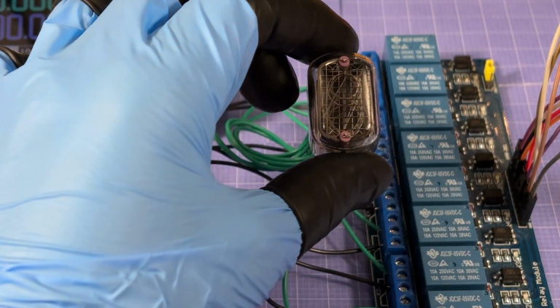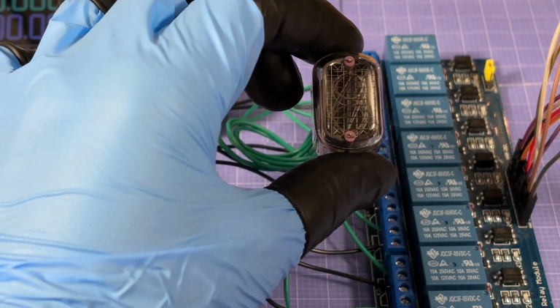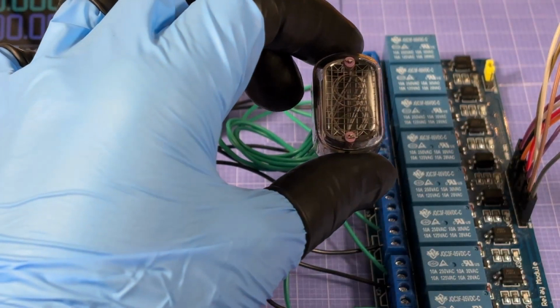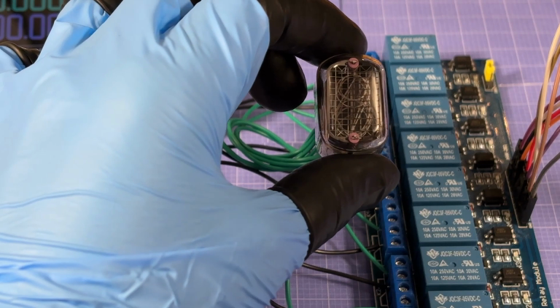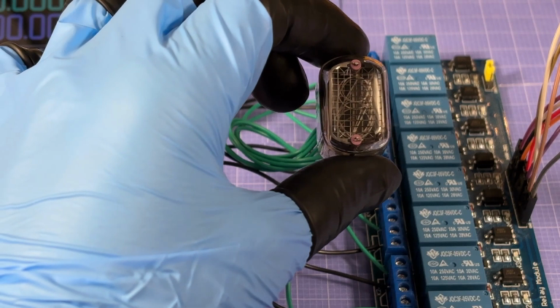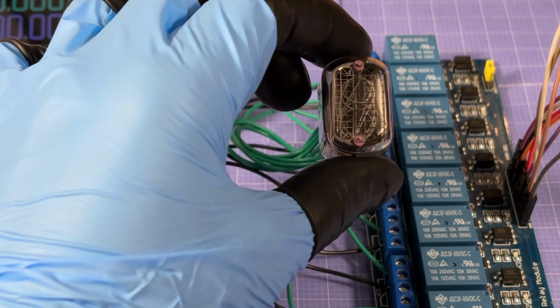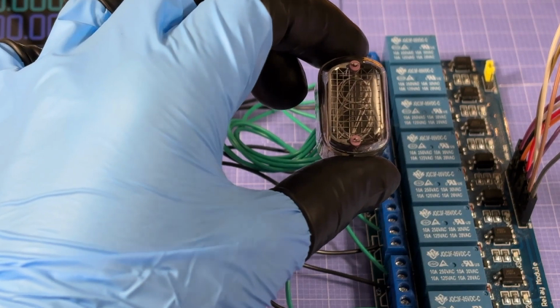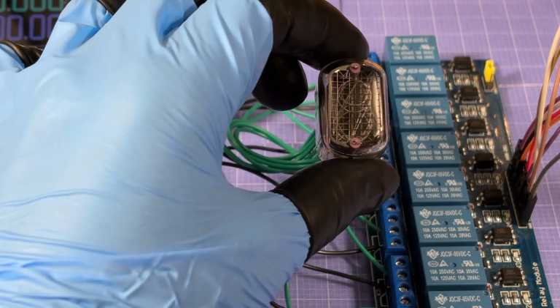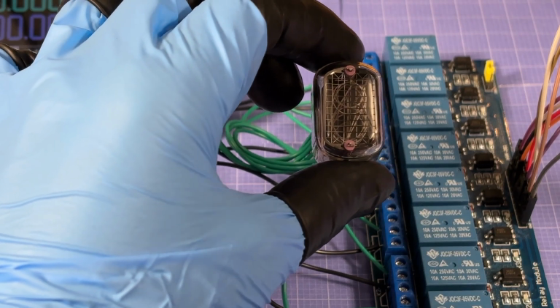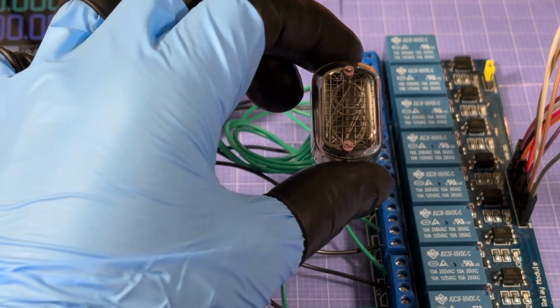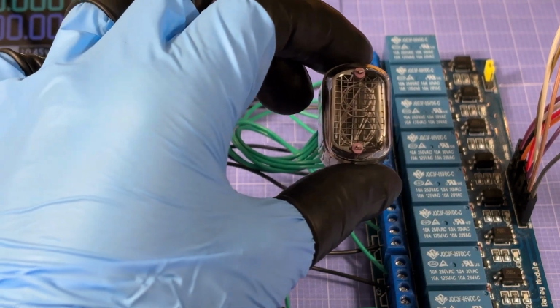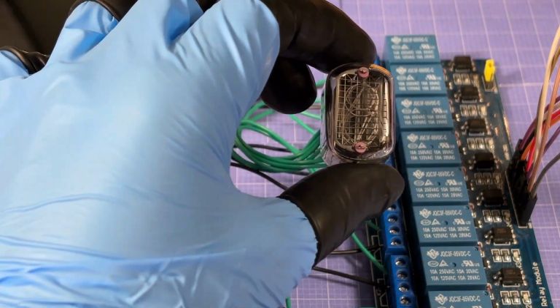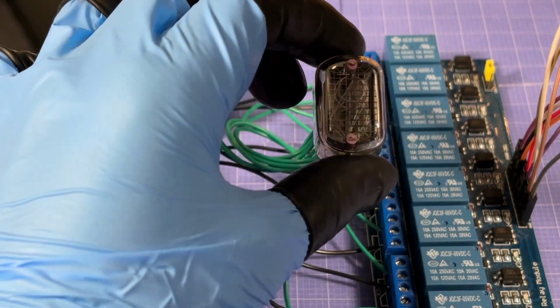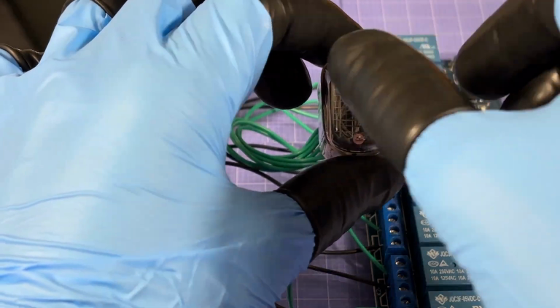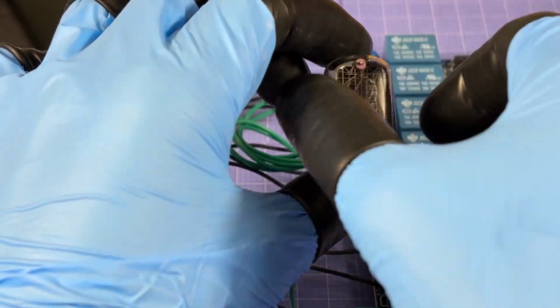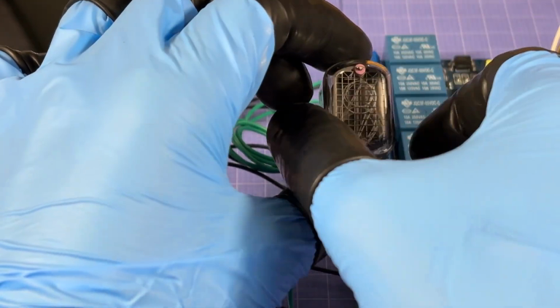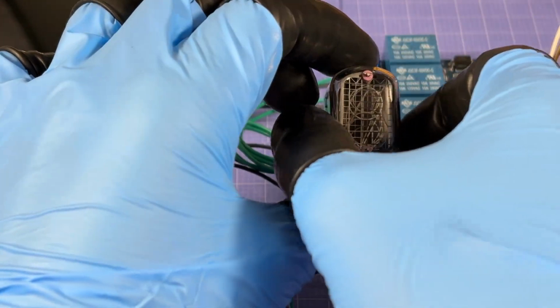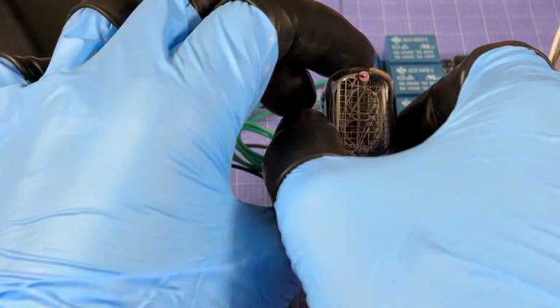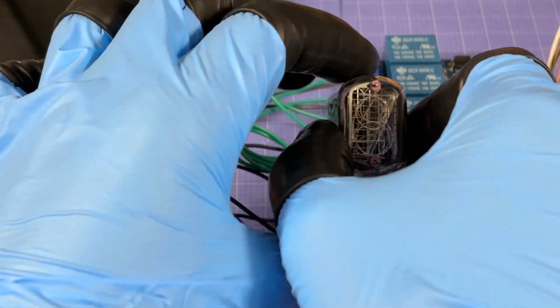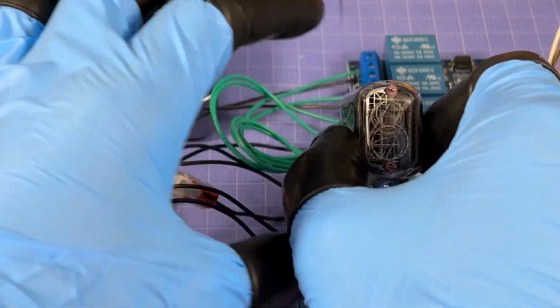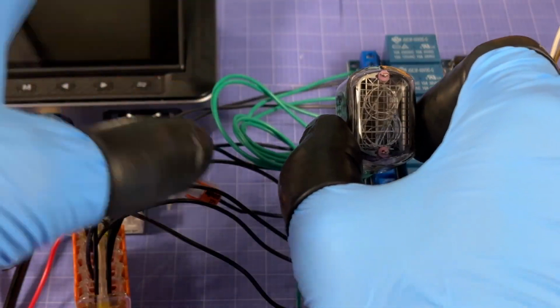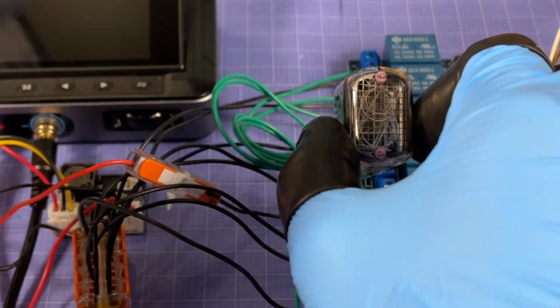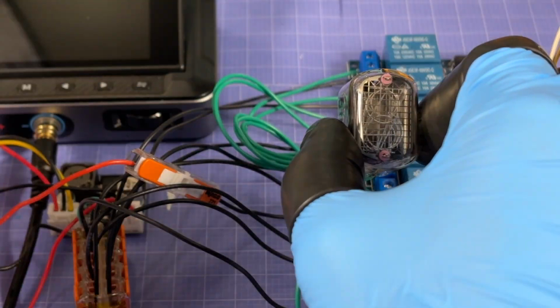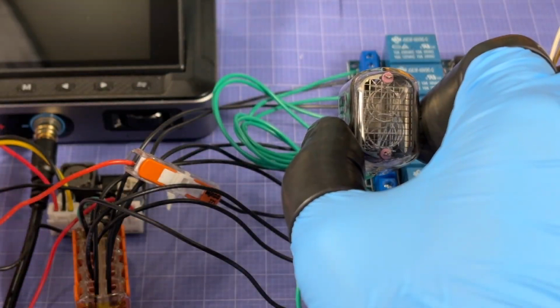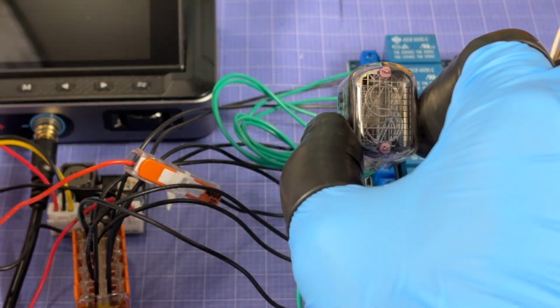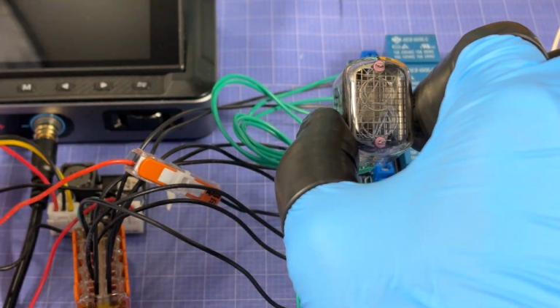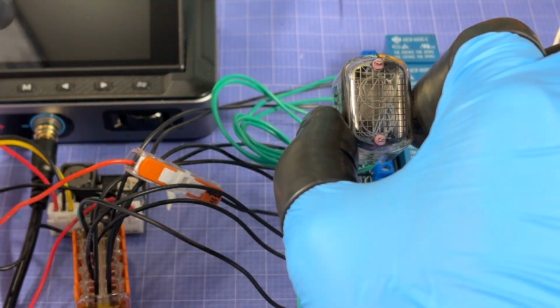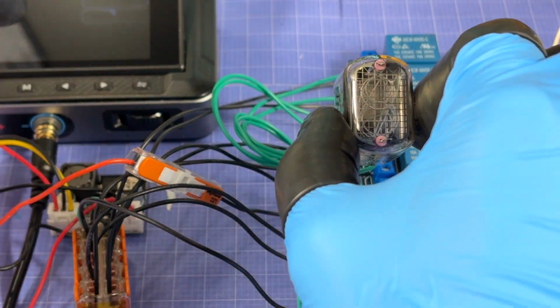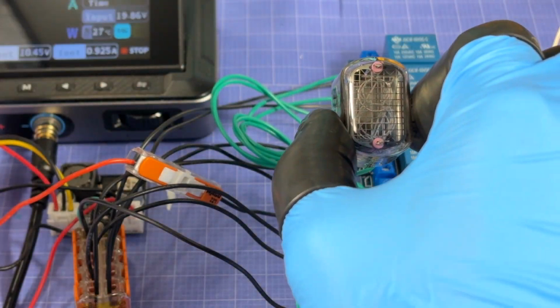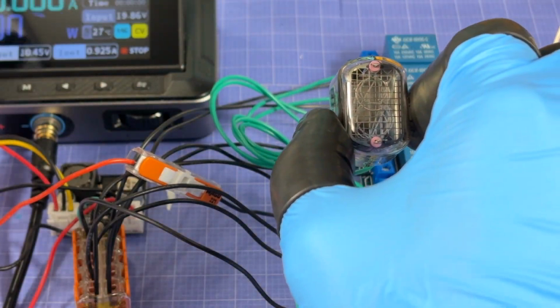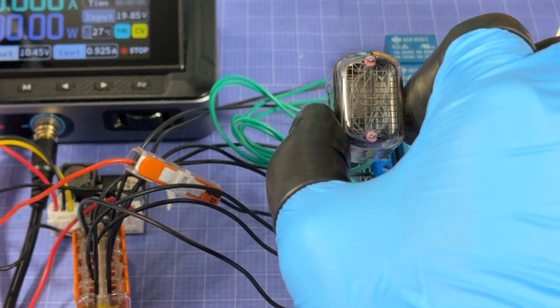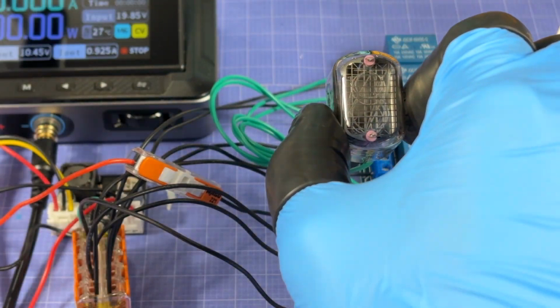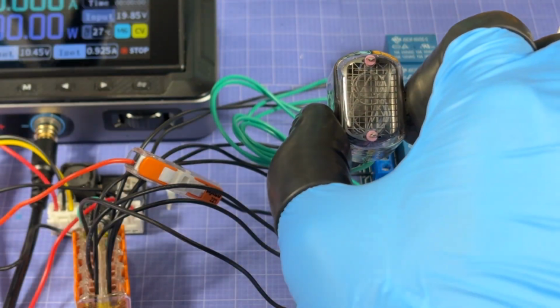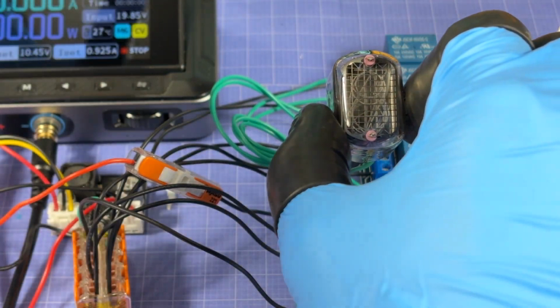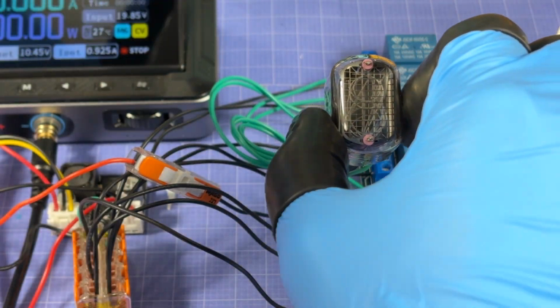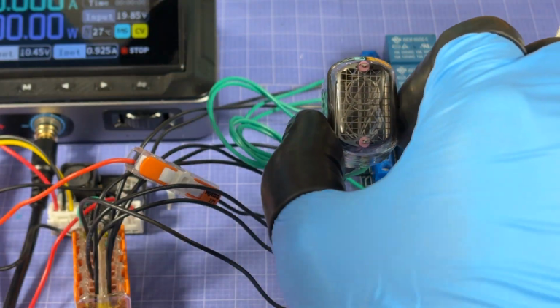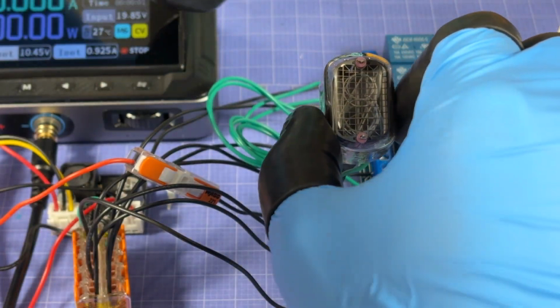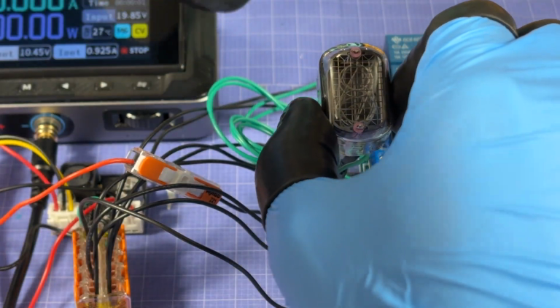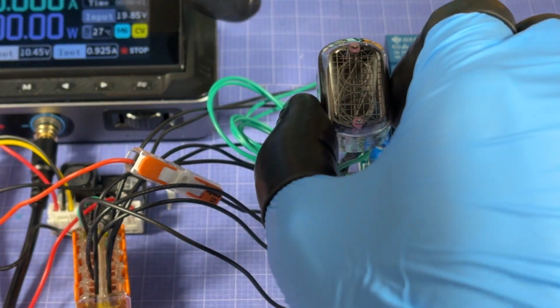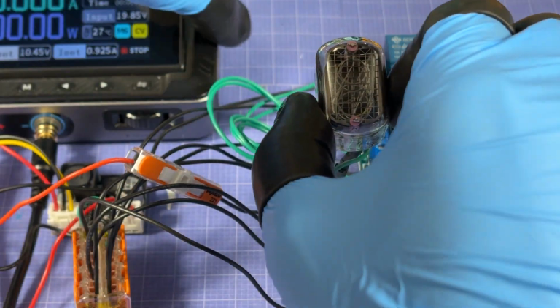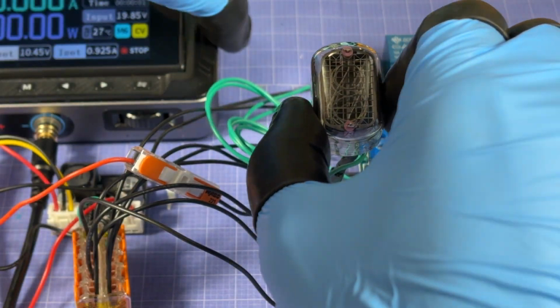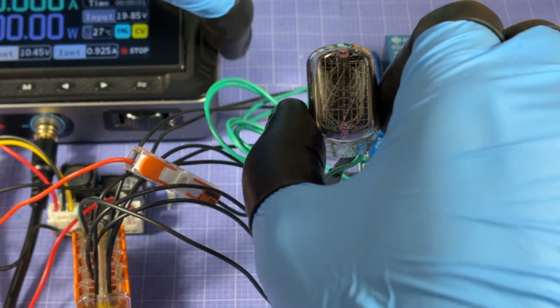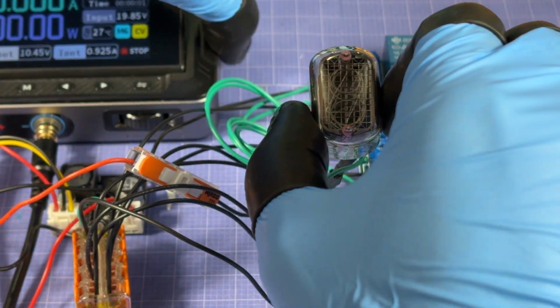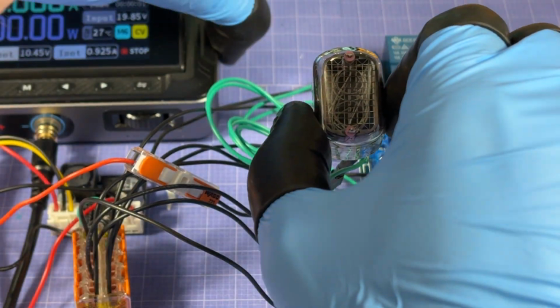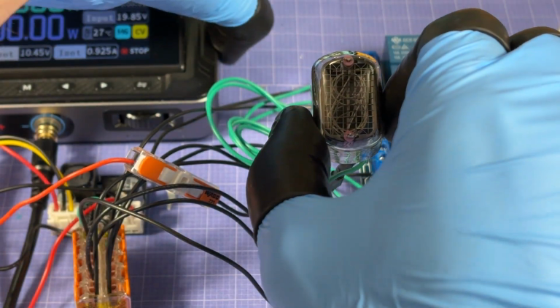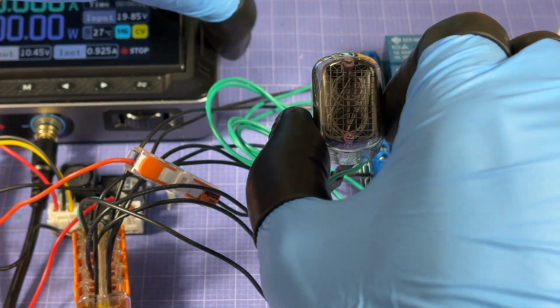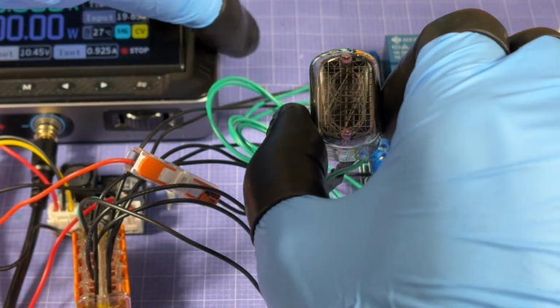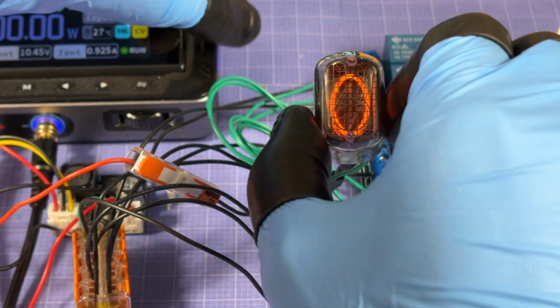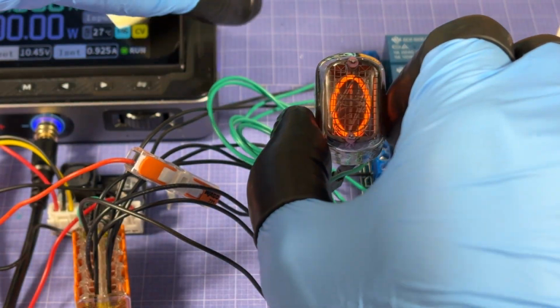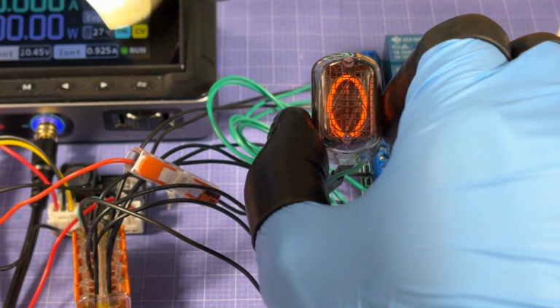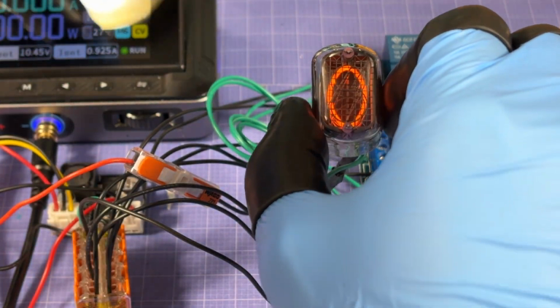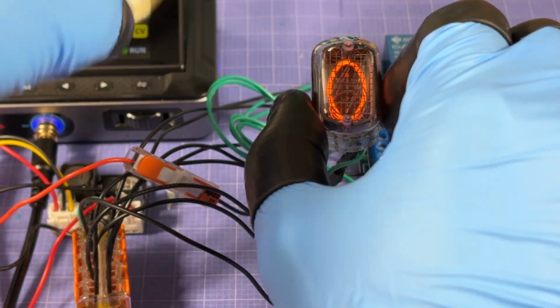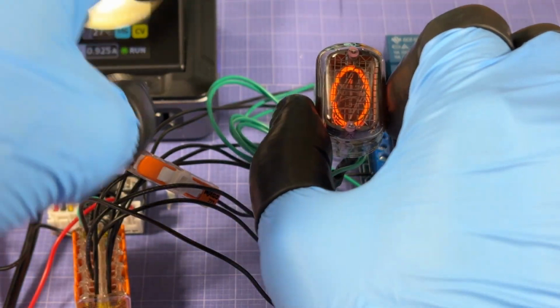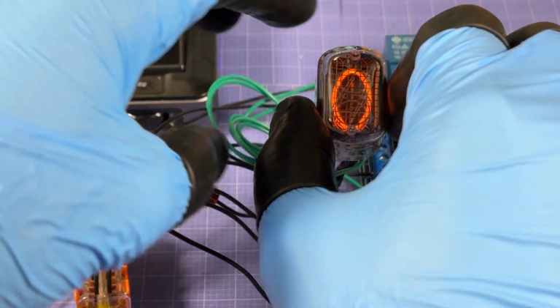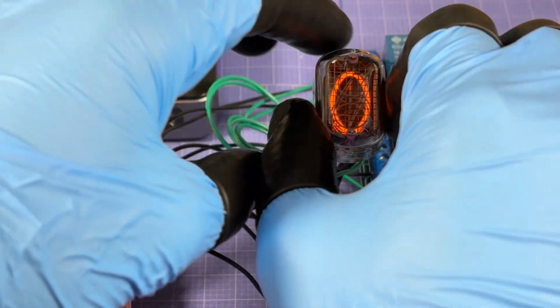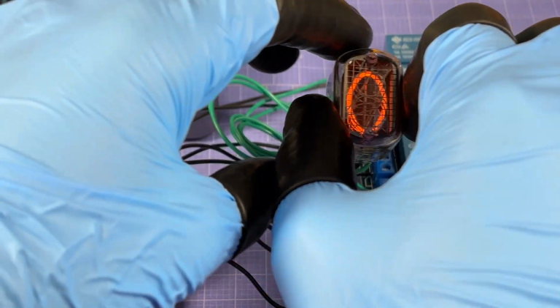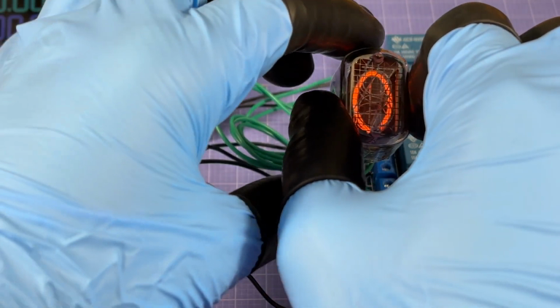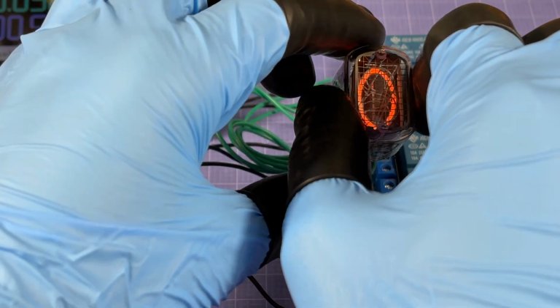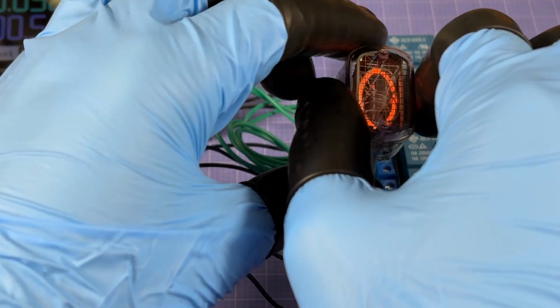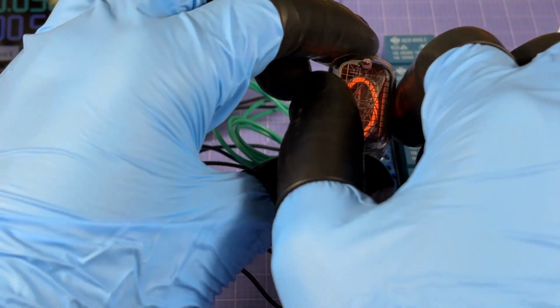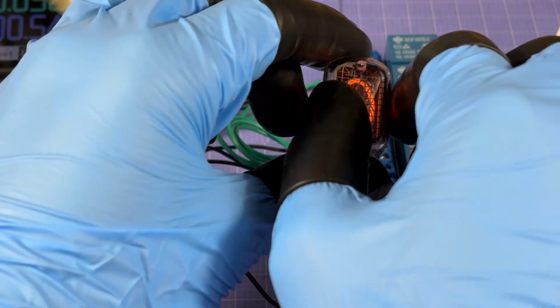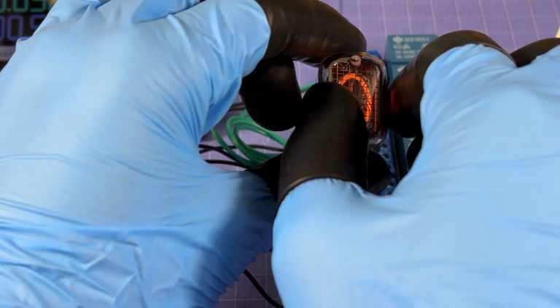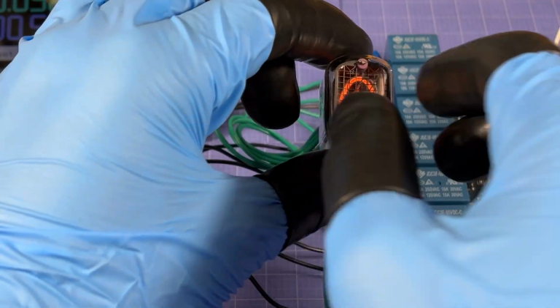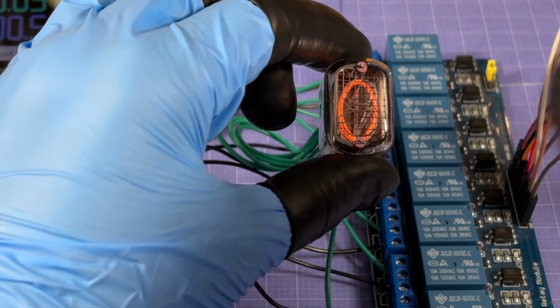With the wires twisted as best I can — they're pretty stiff — I'm plugging in the Arduino again, and turning on the power.